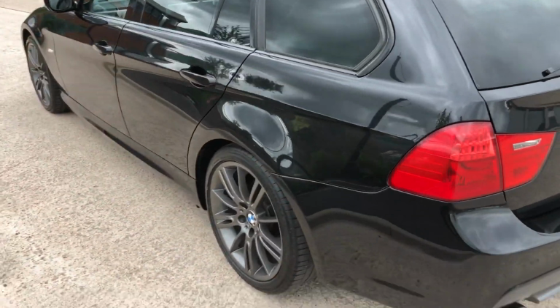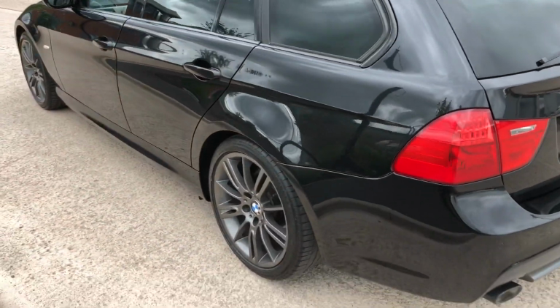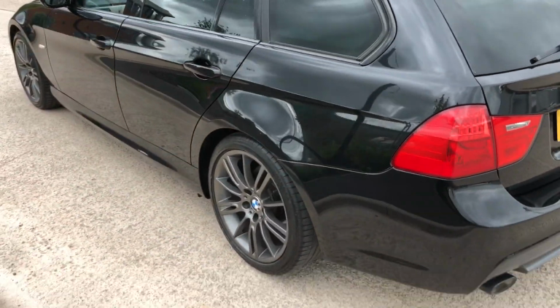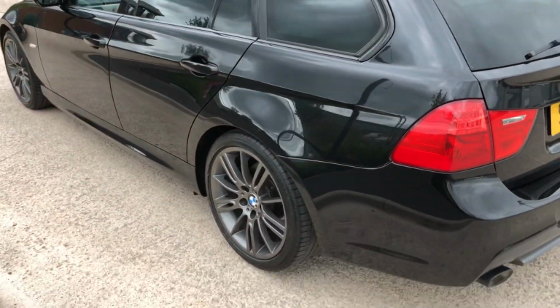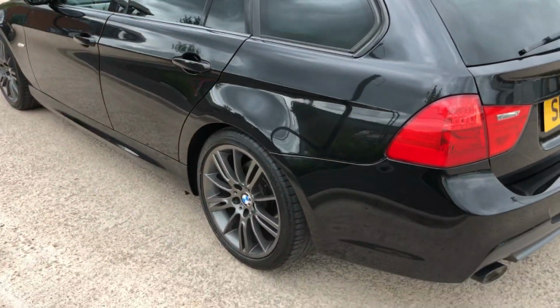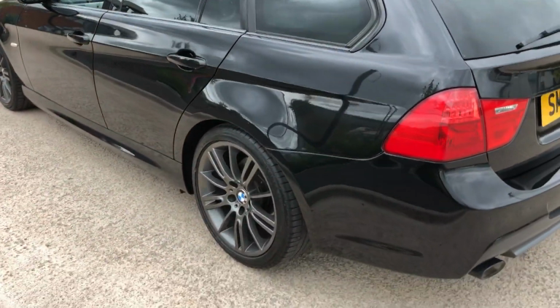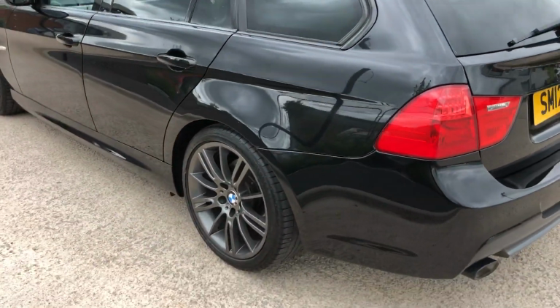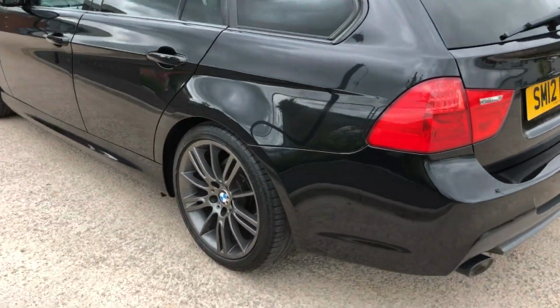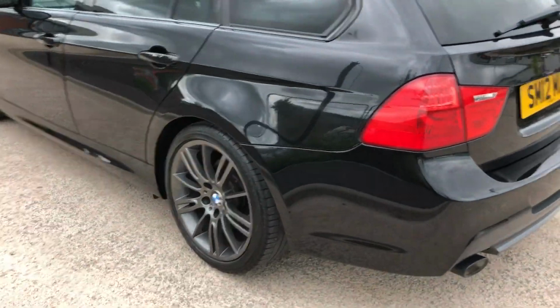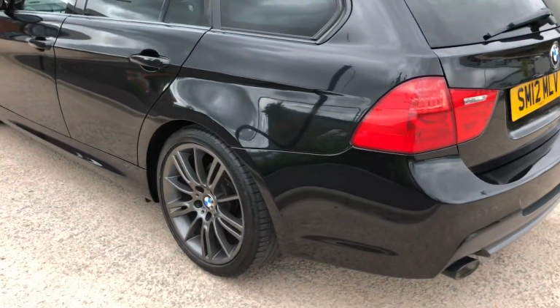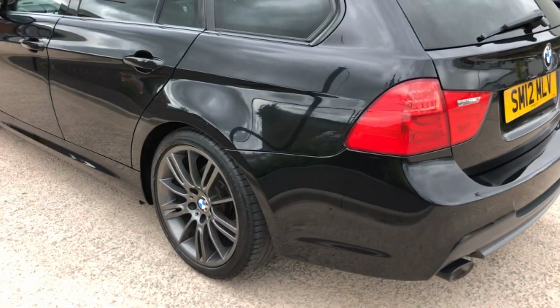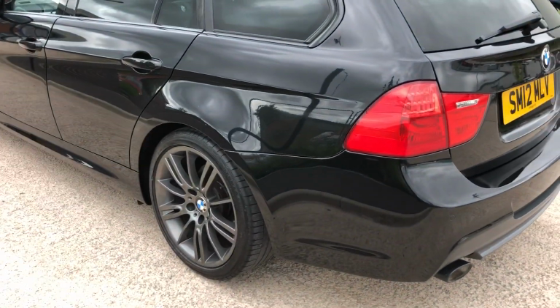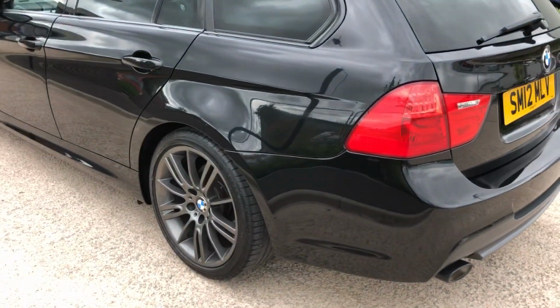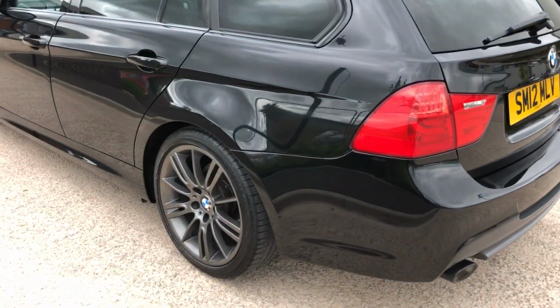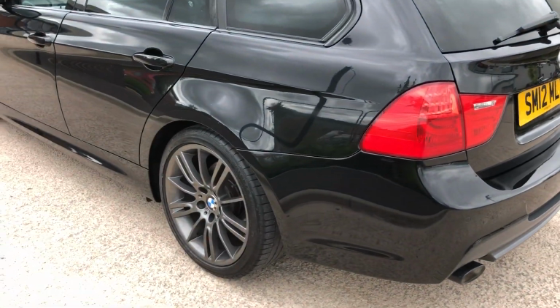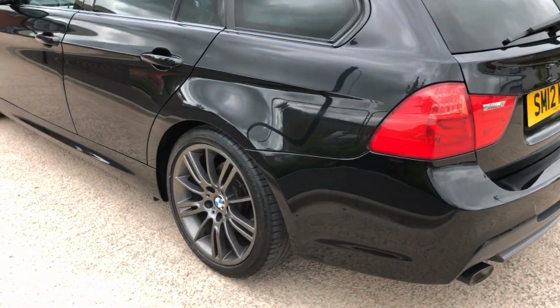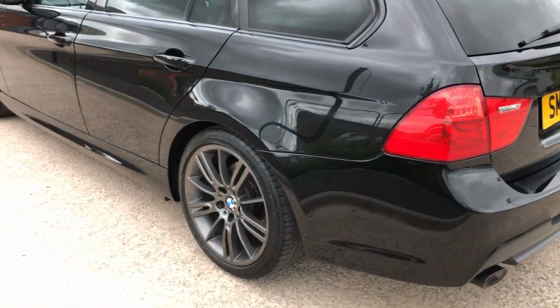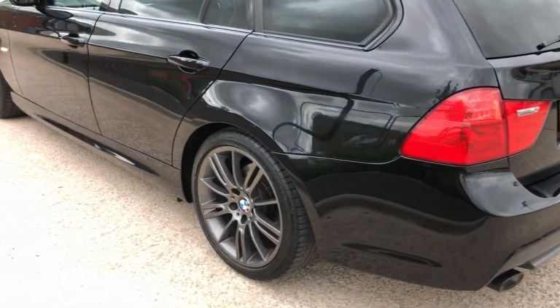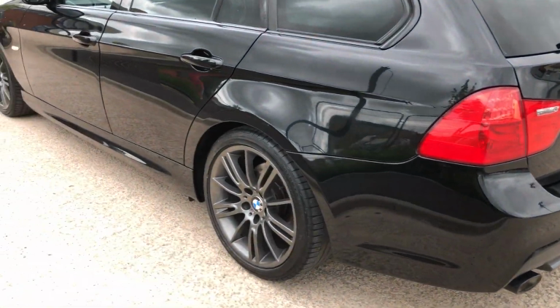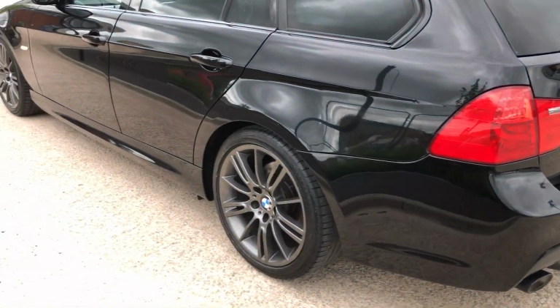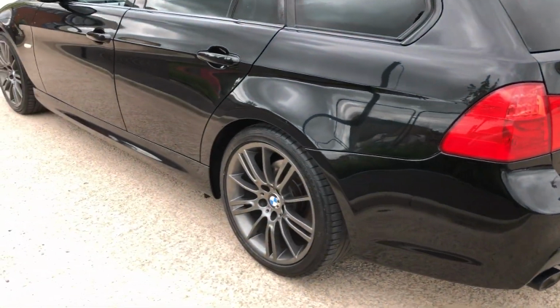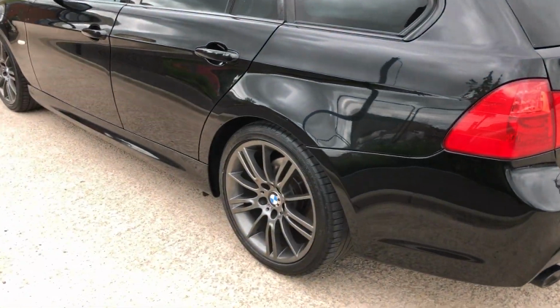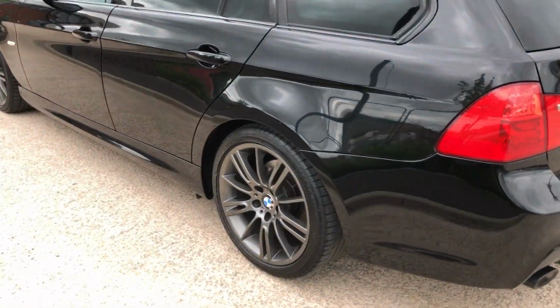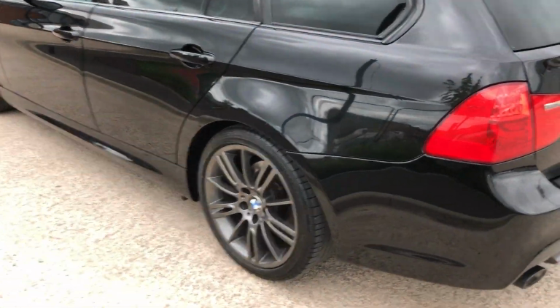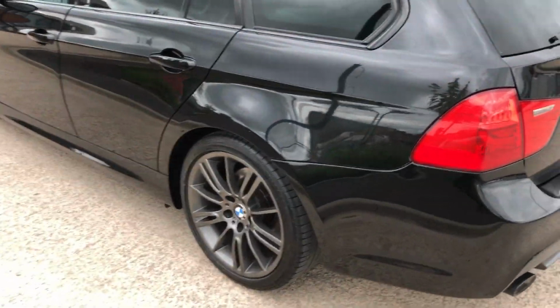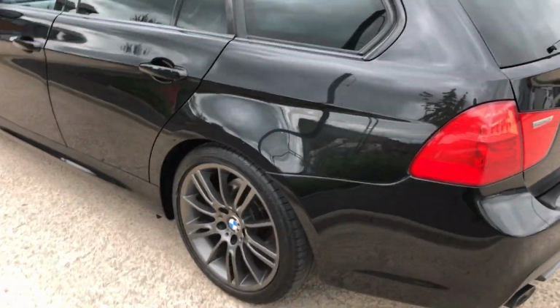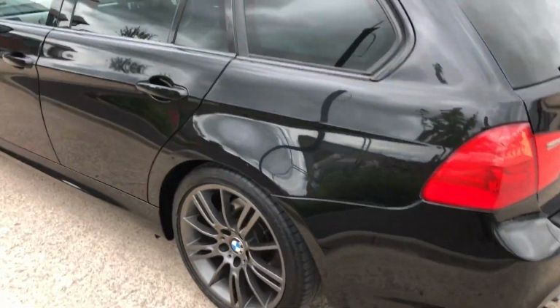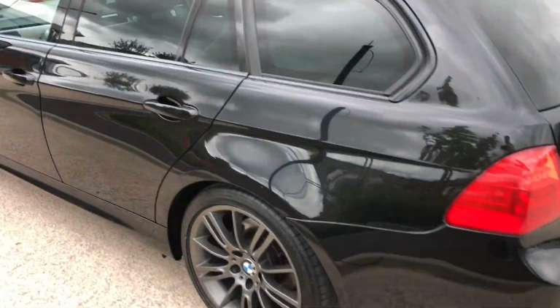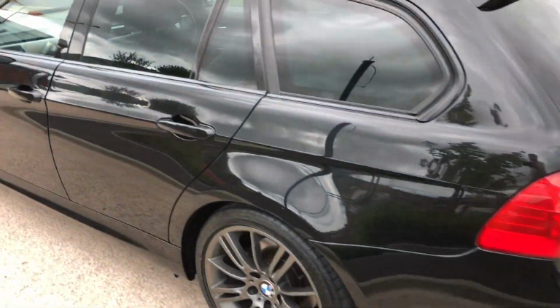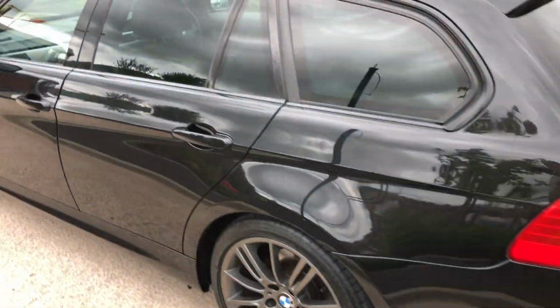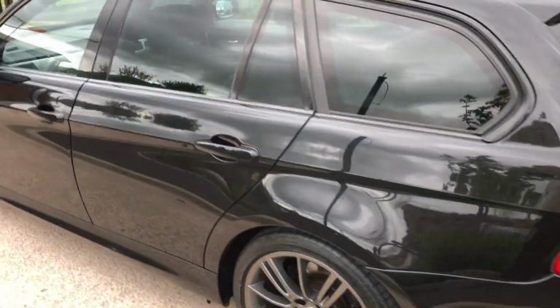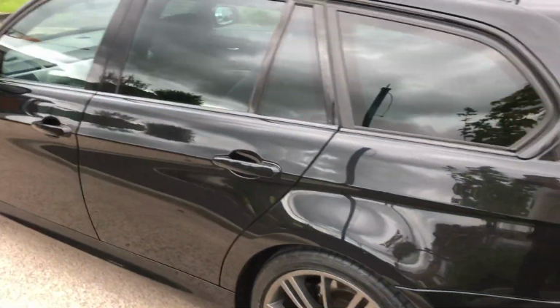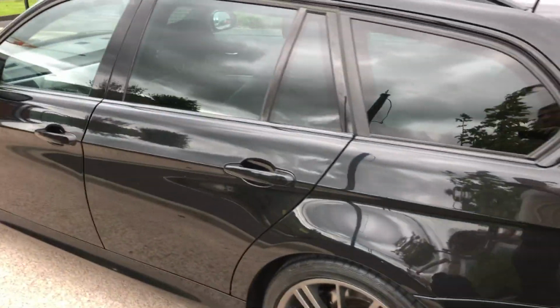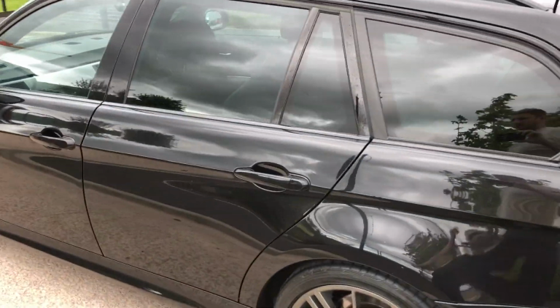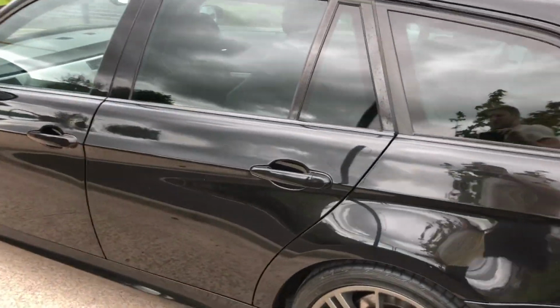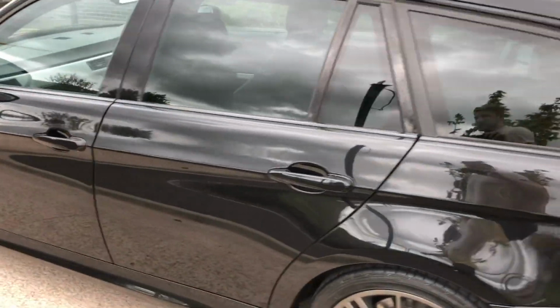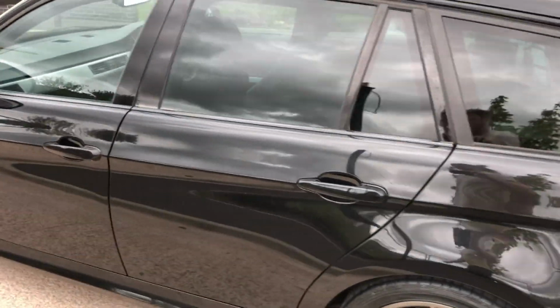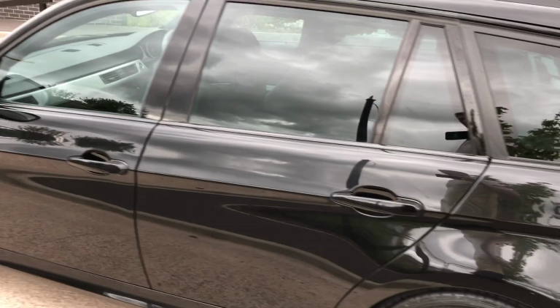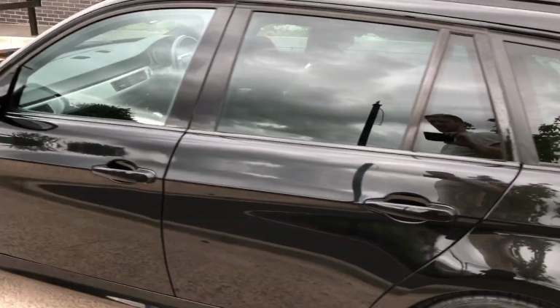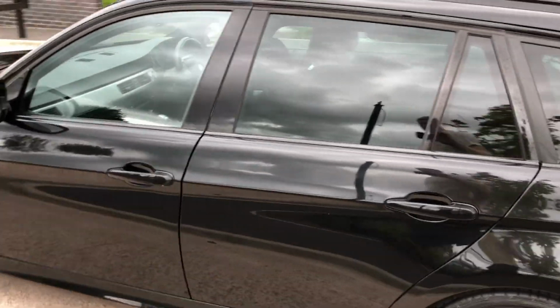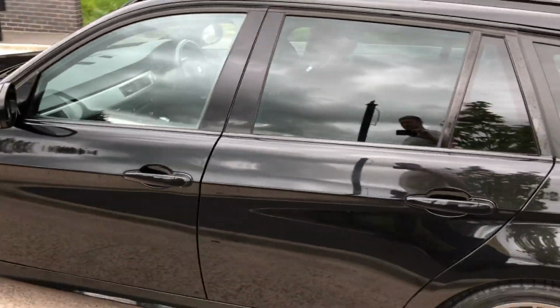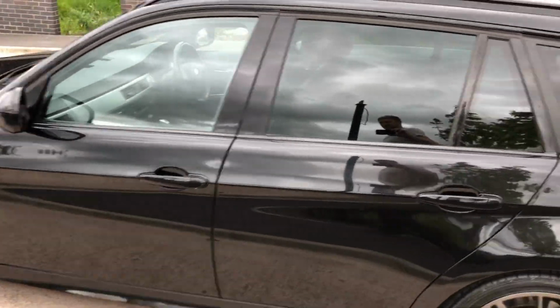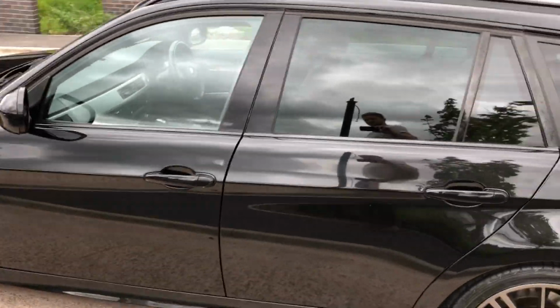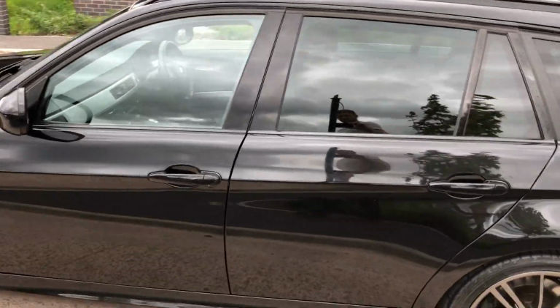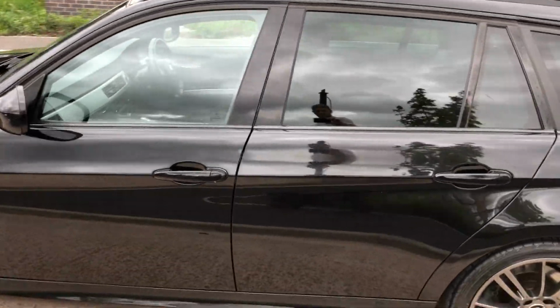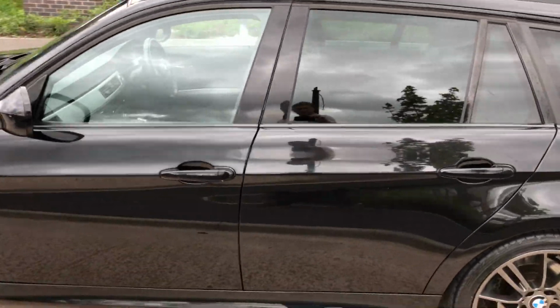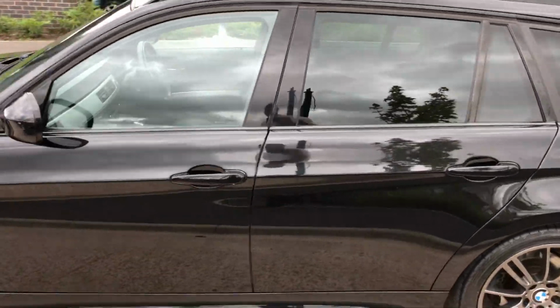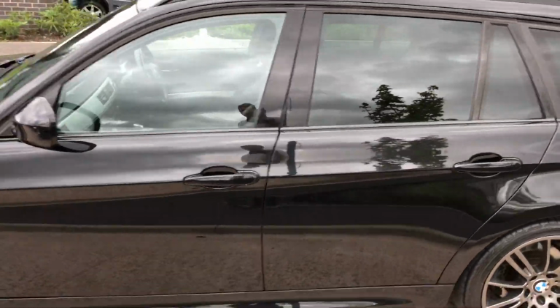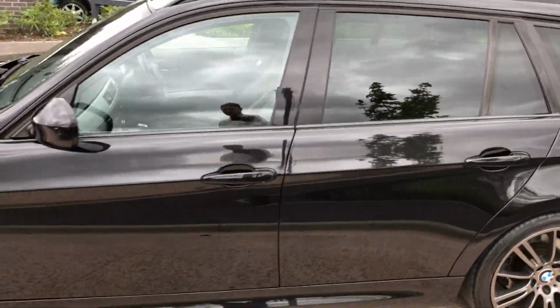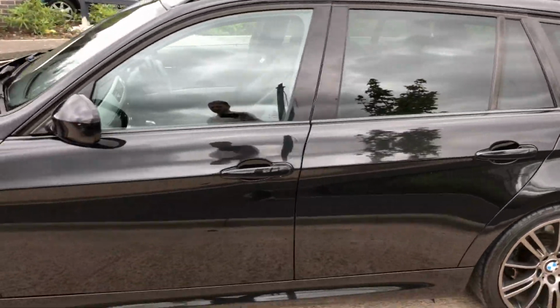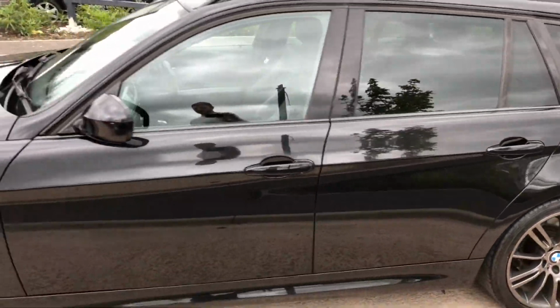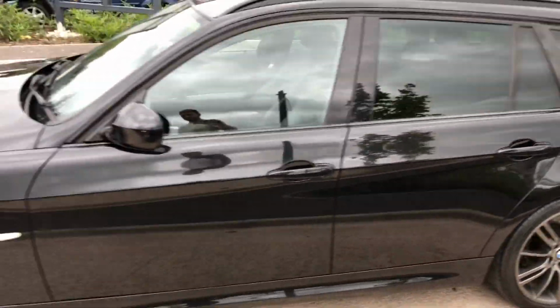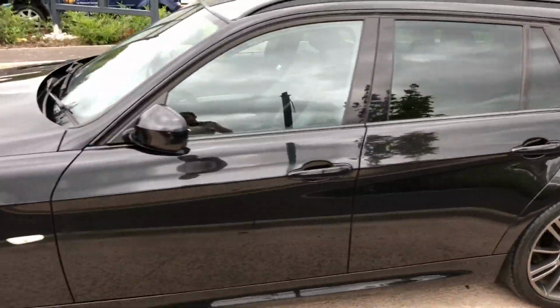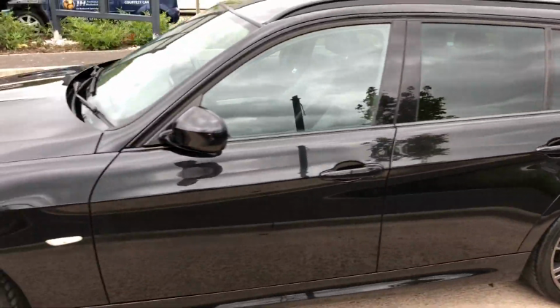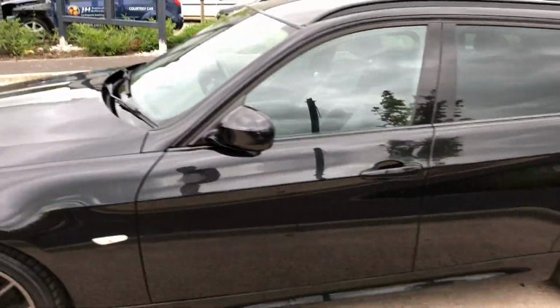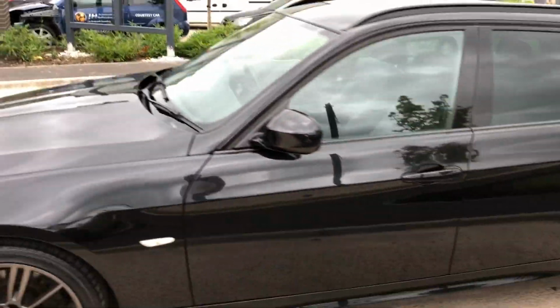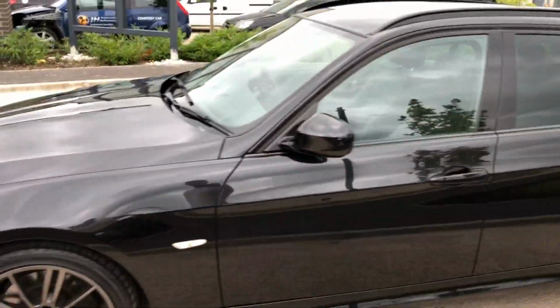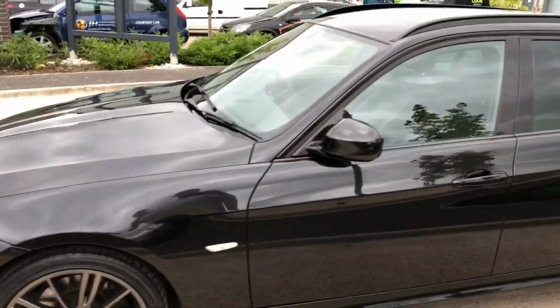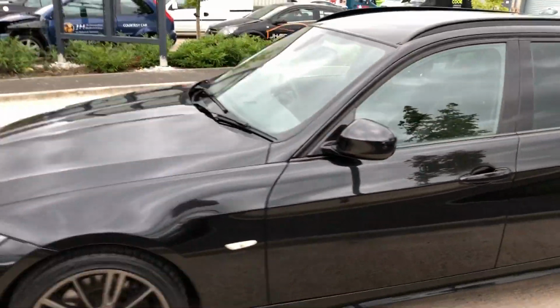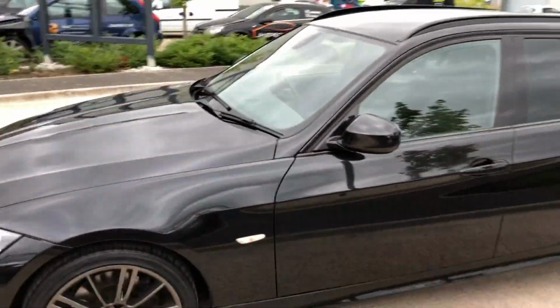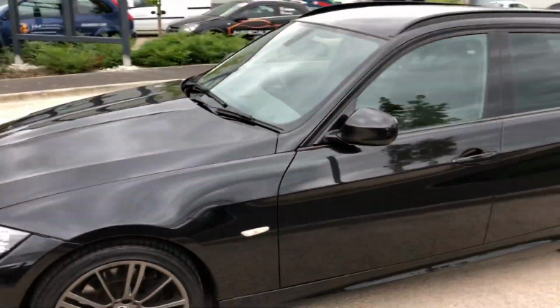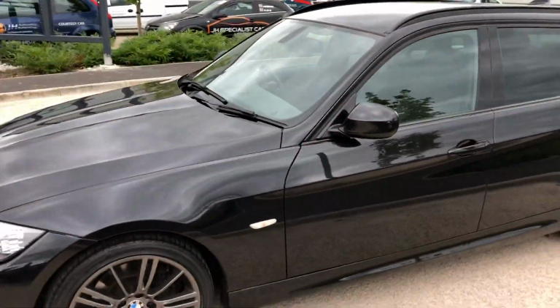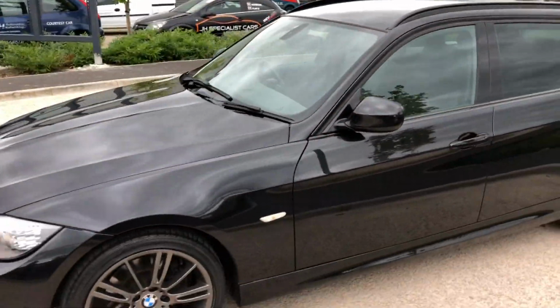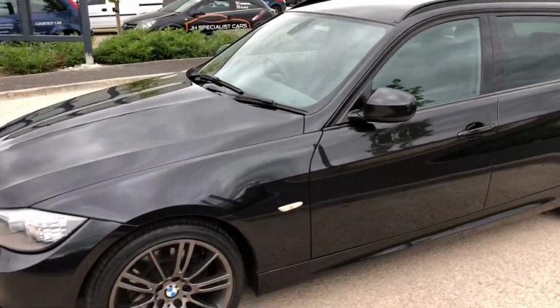Down the passenger side again, totally unmarked, no major dents, marks or scratches. This vehicle is ready to drive away.